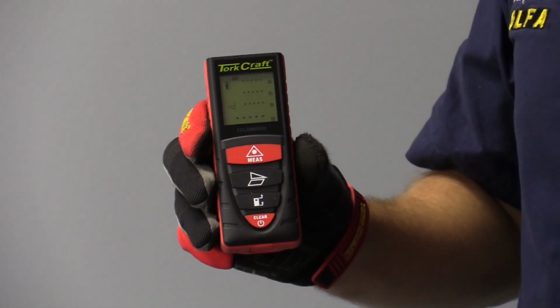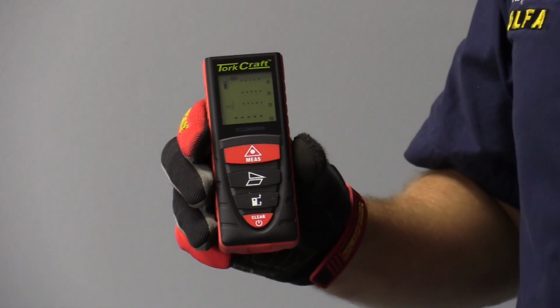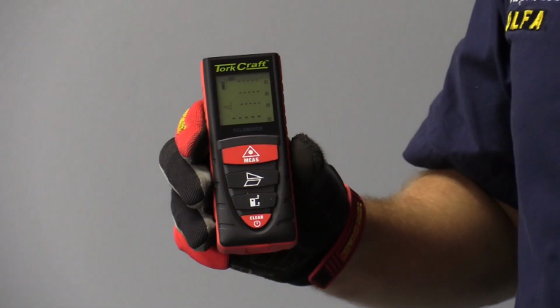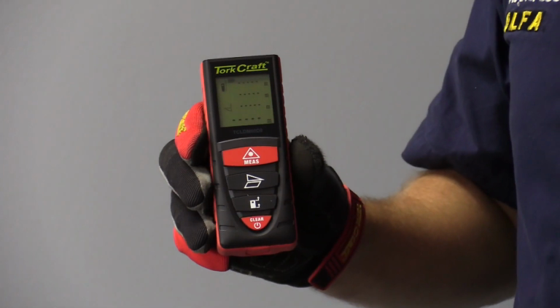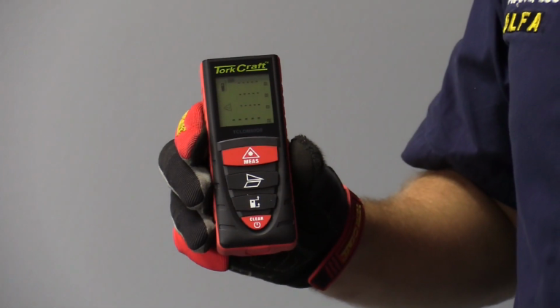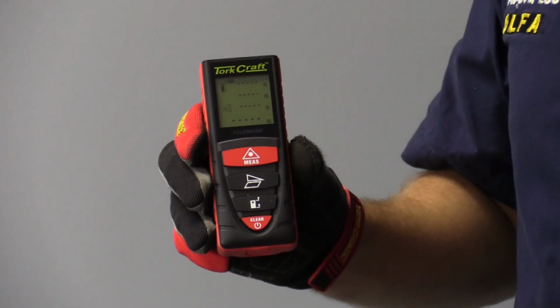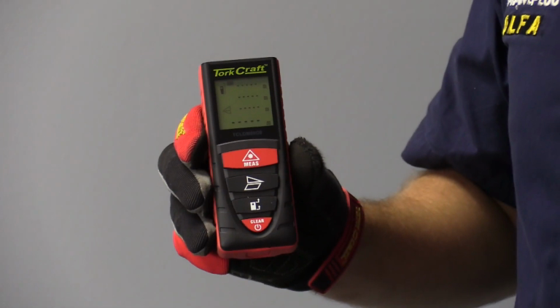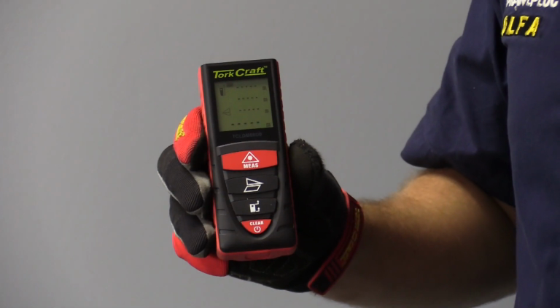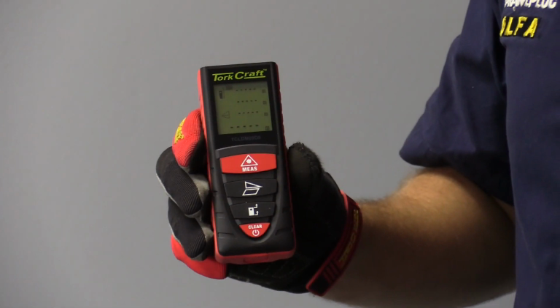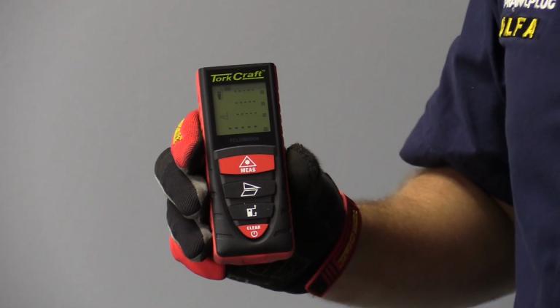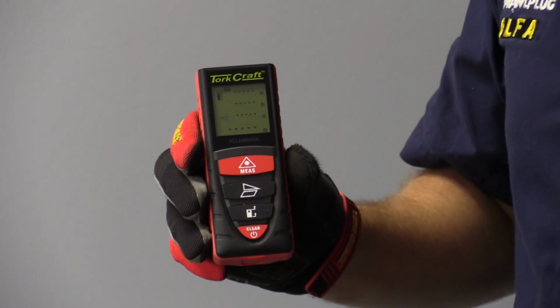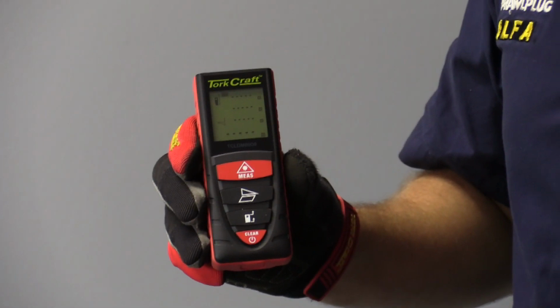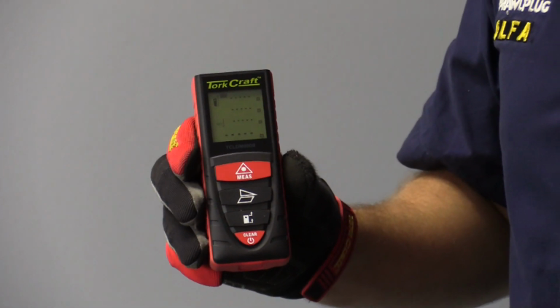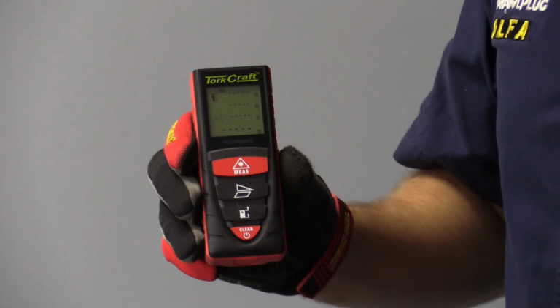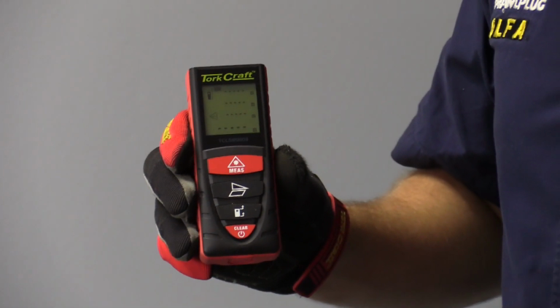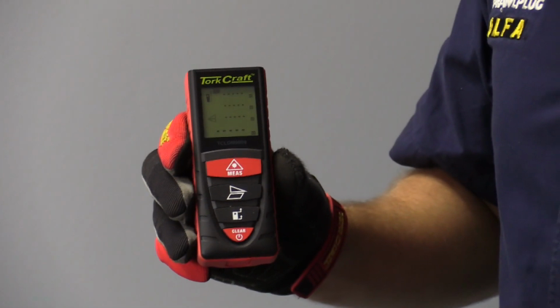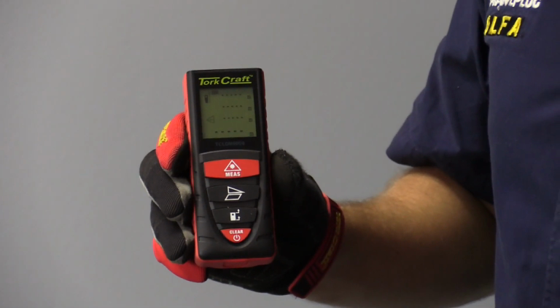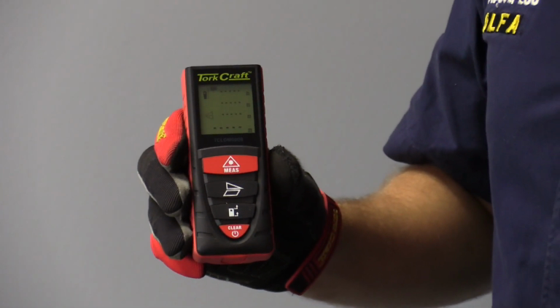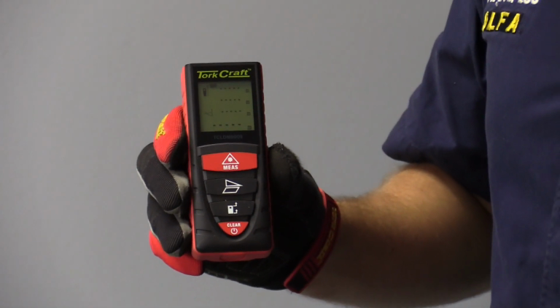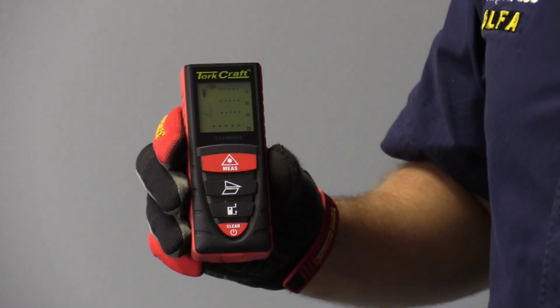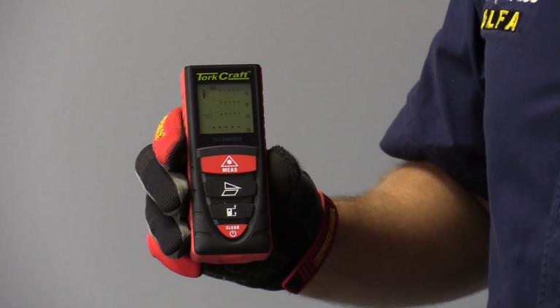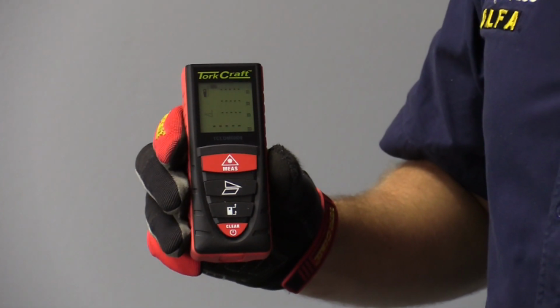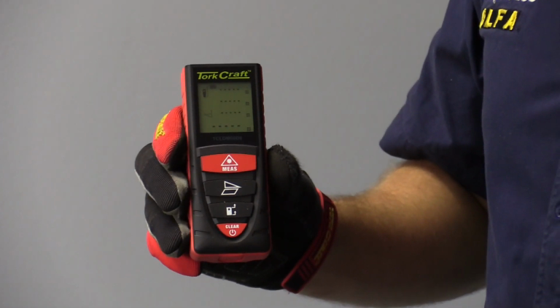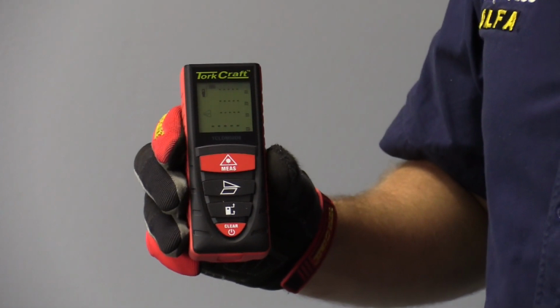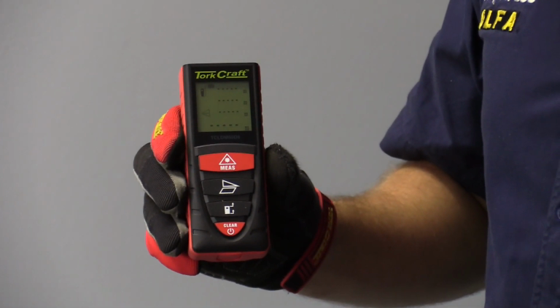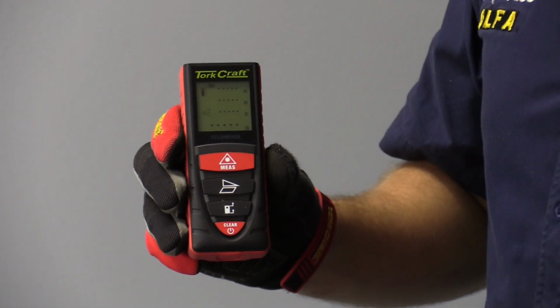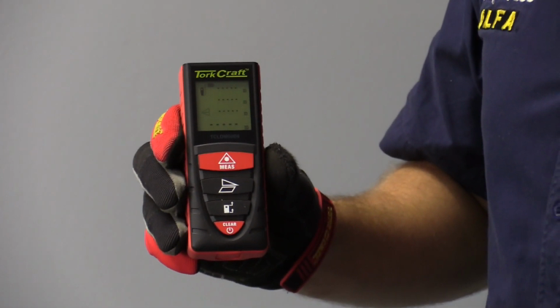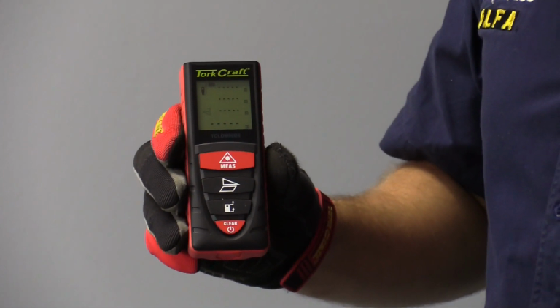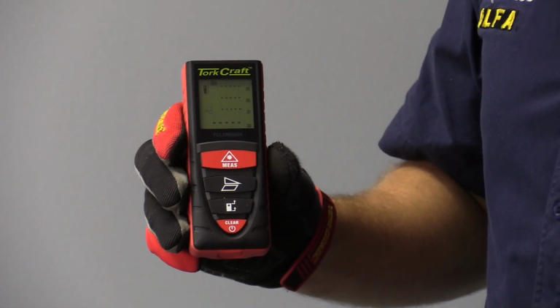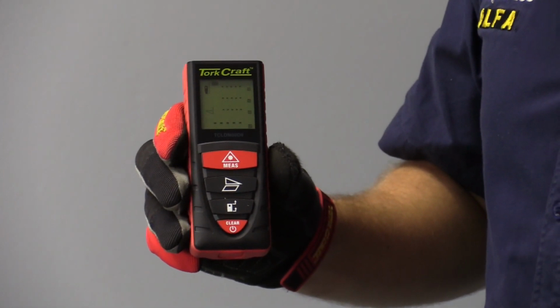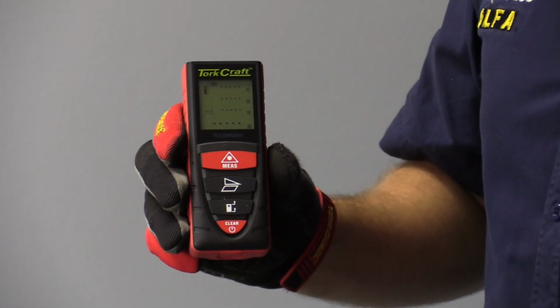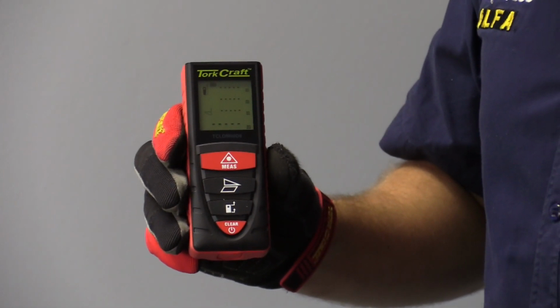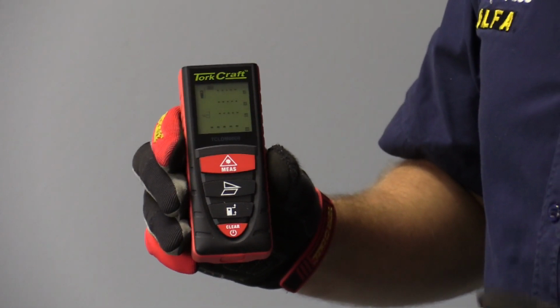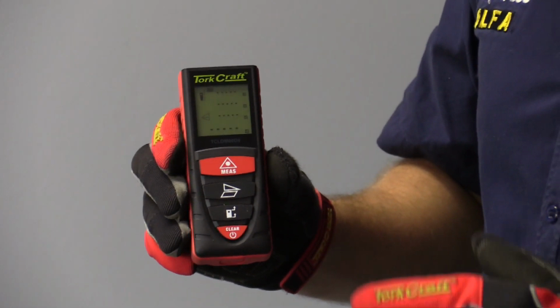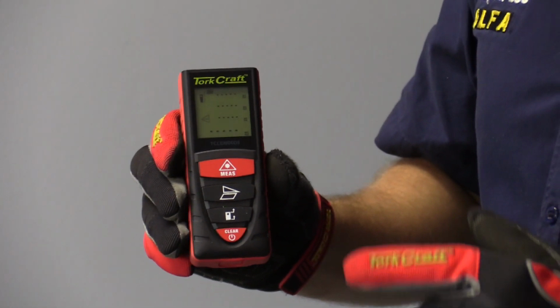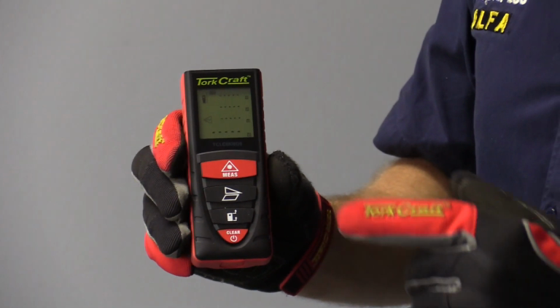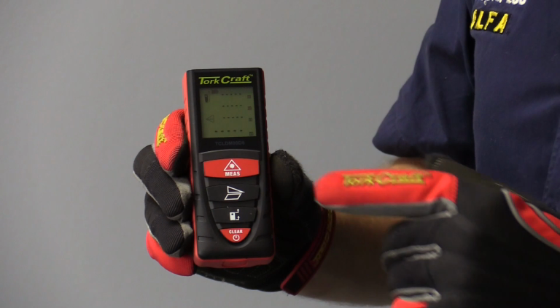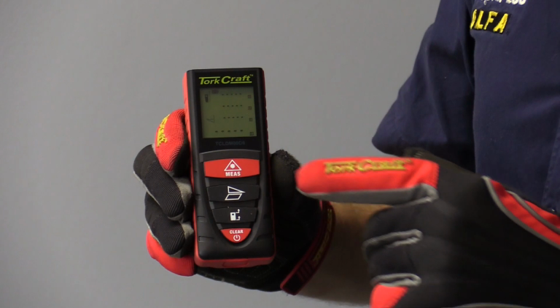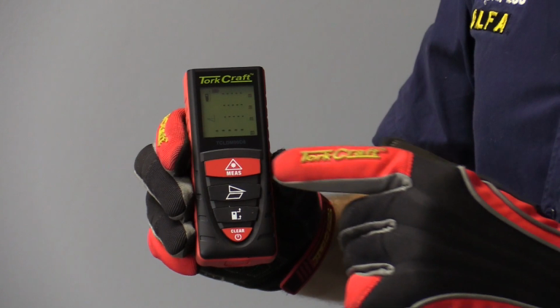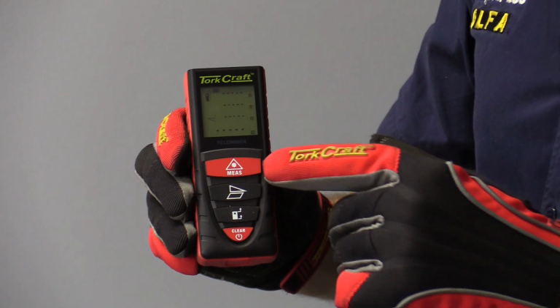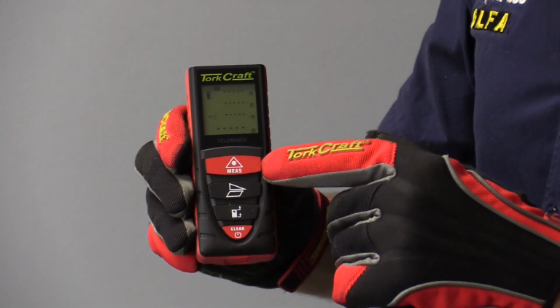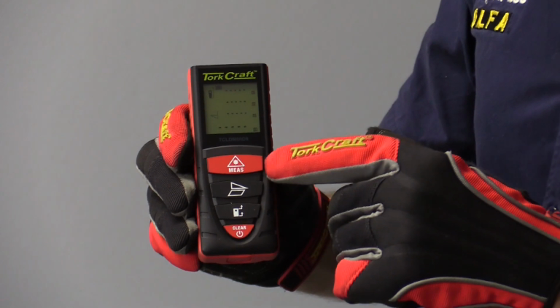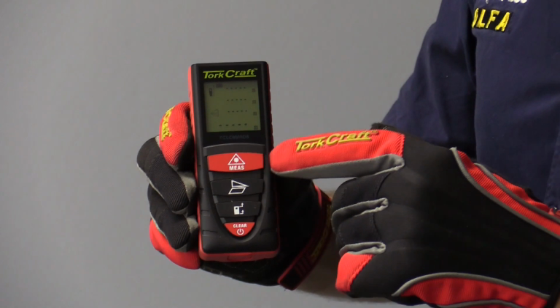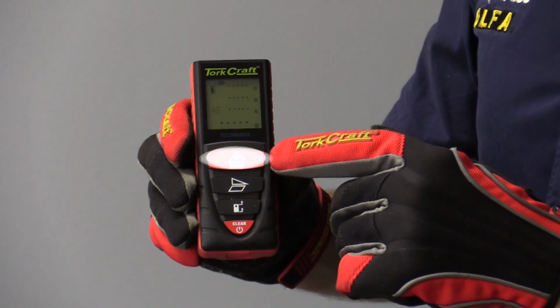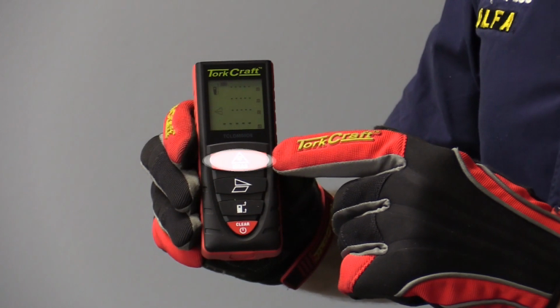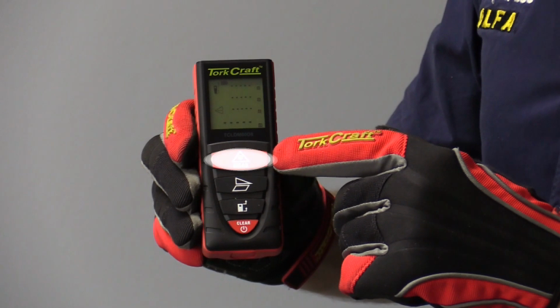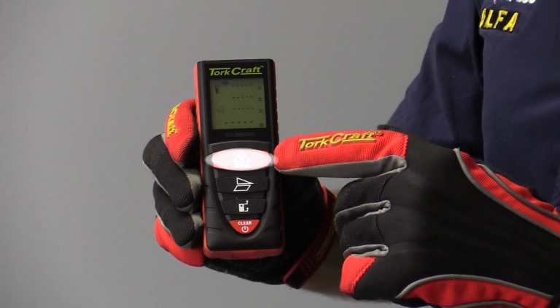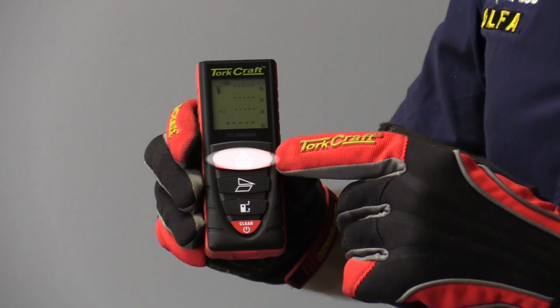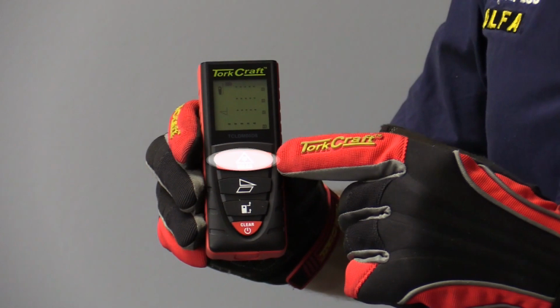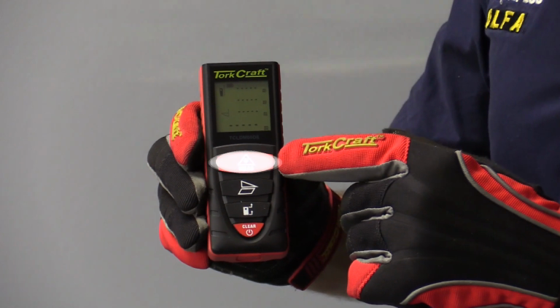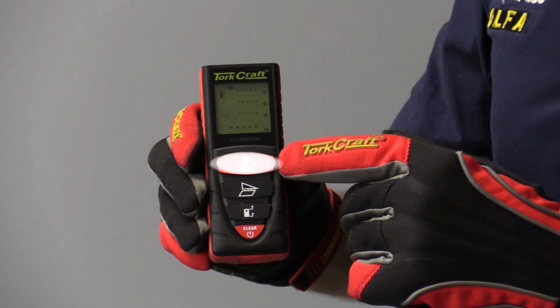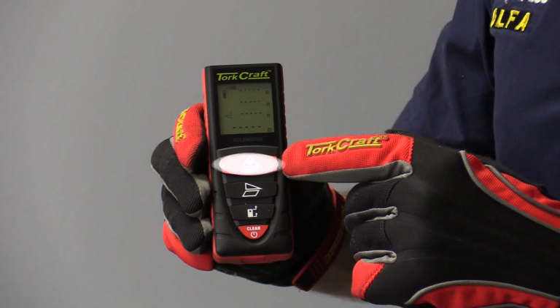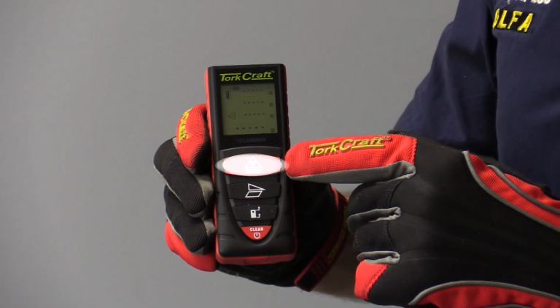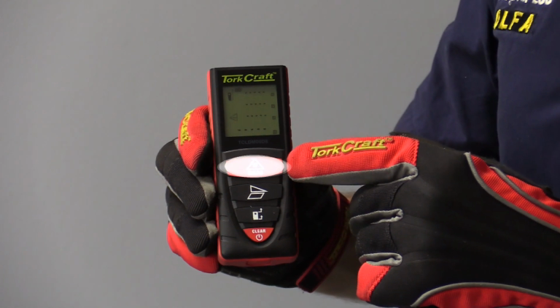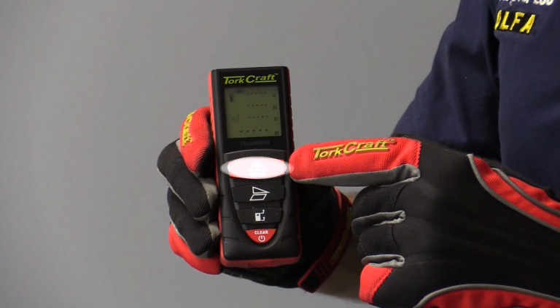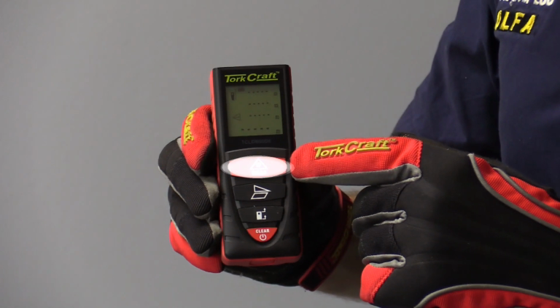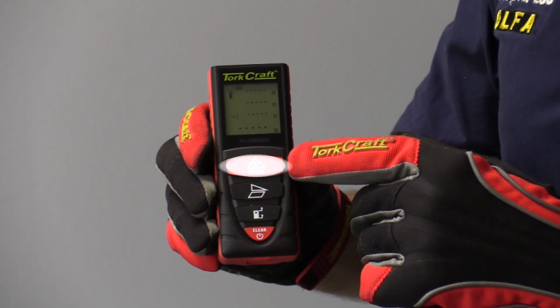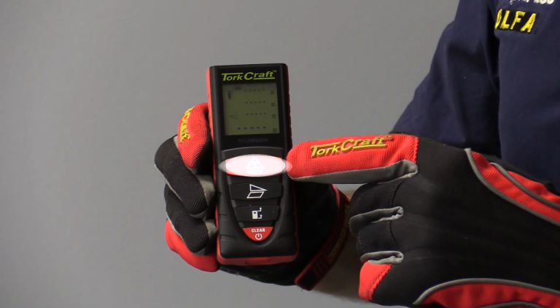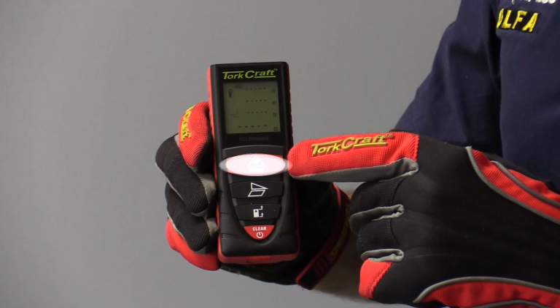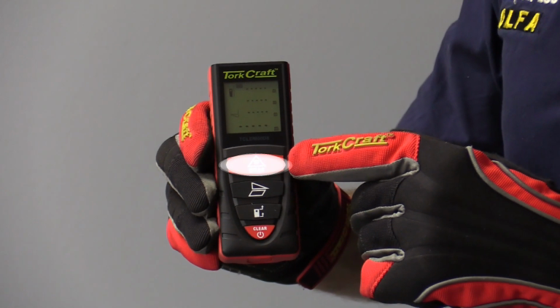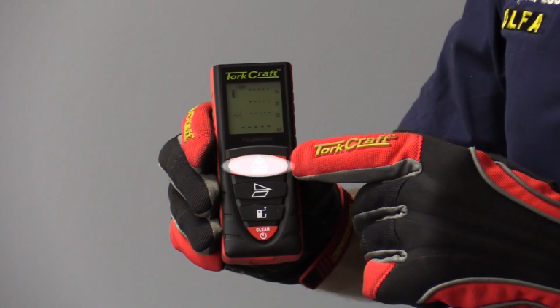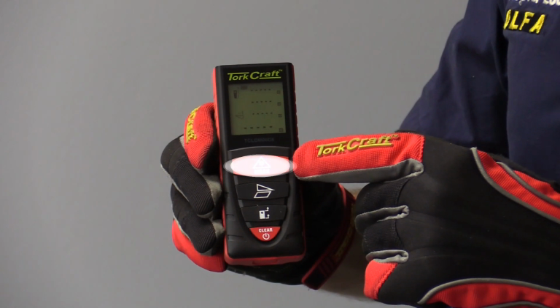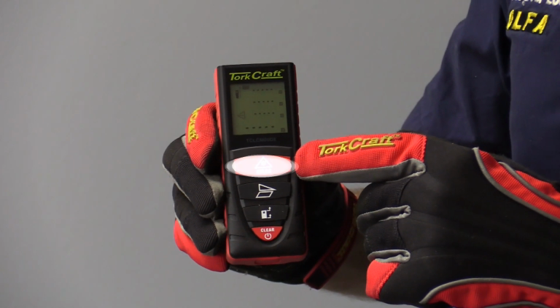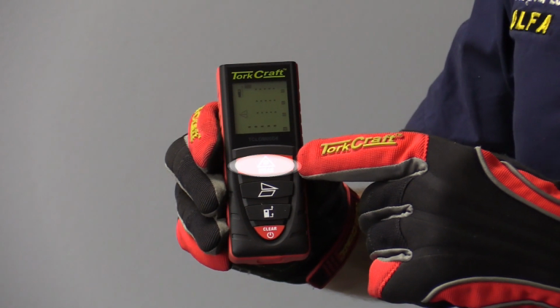Once you have selected your correct mode, what you're going to use to measure is the measurement button, which is the top button.